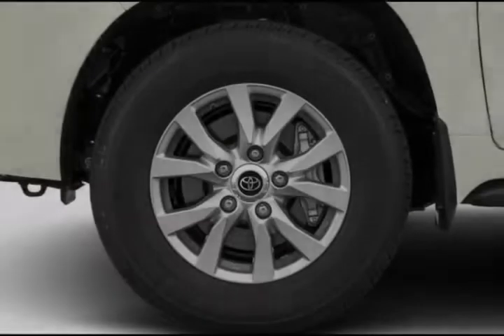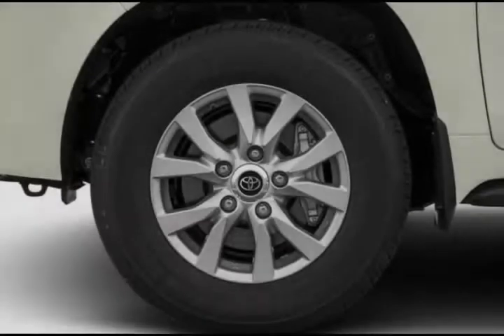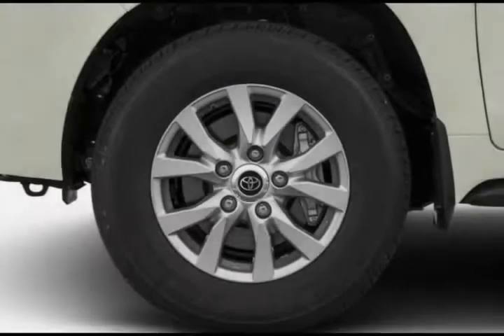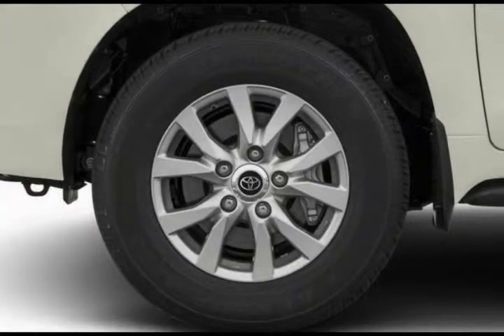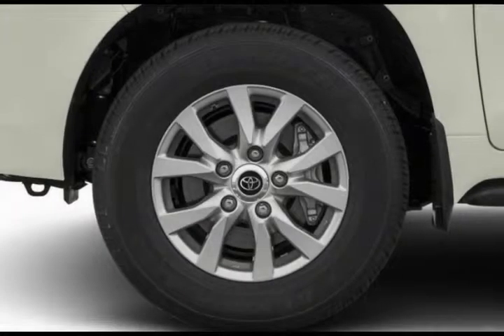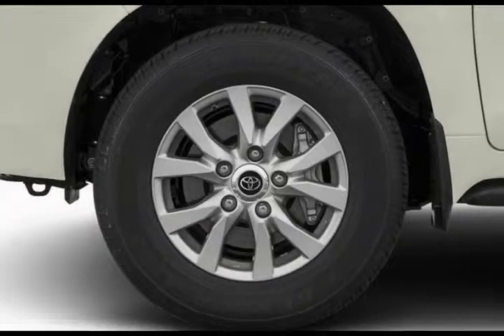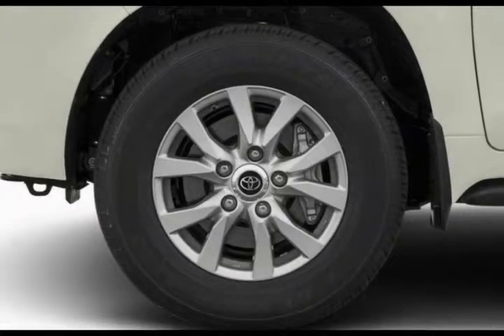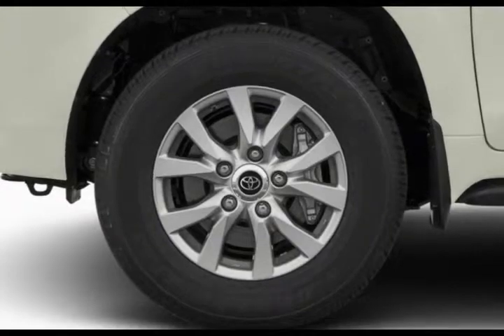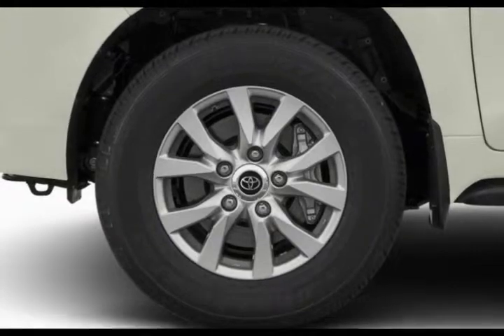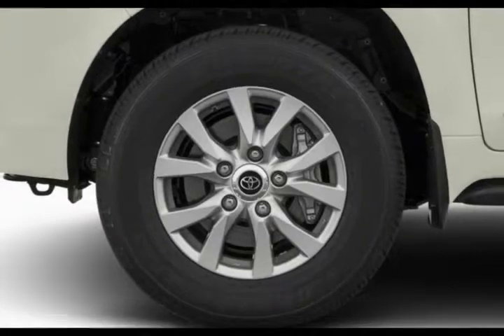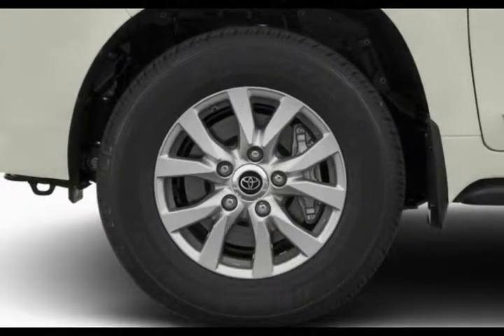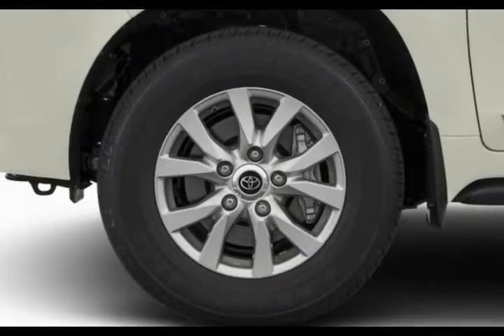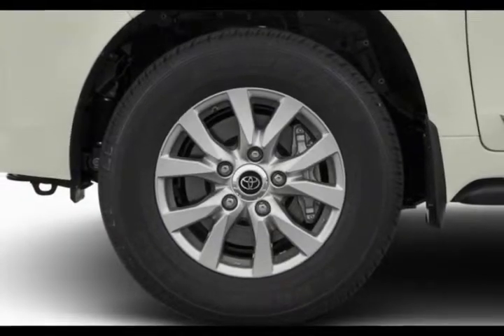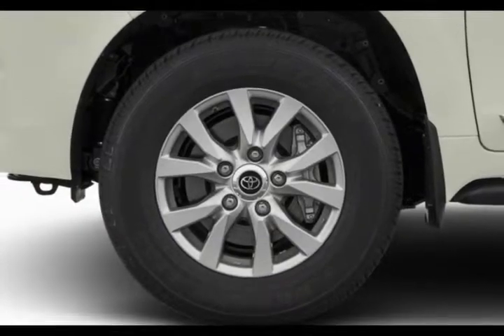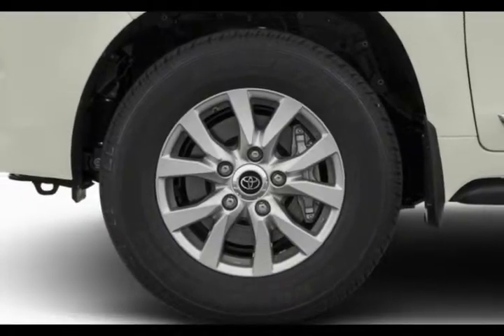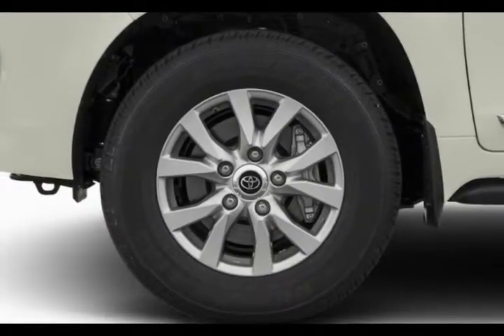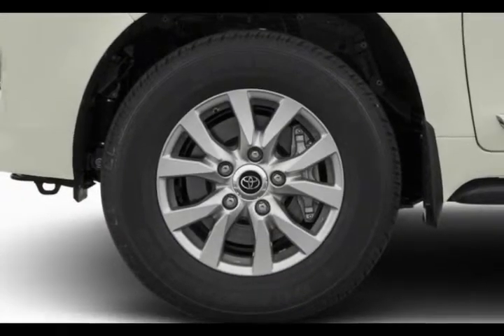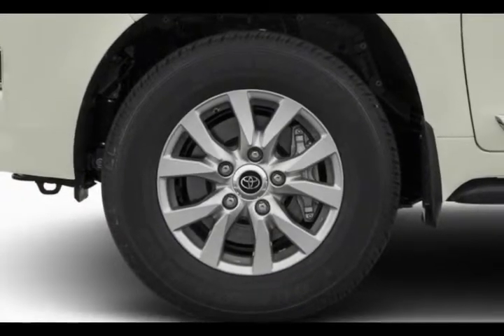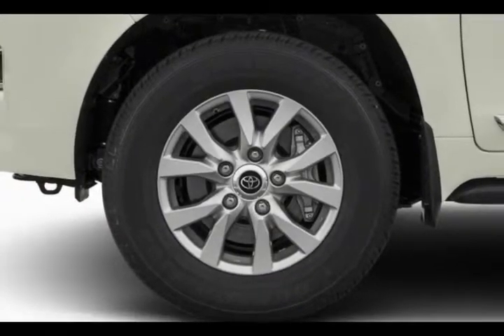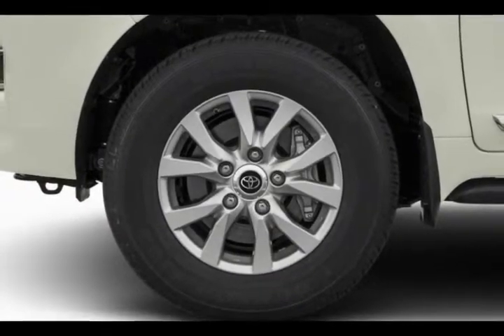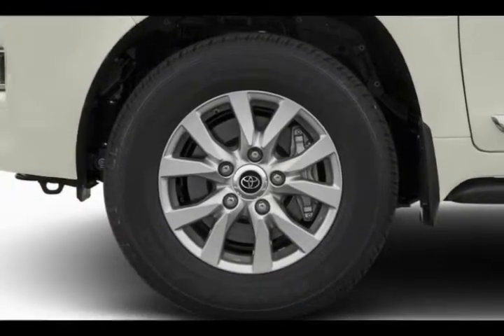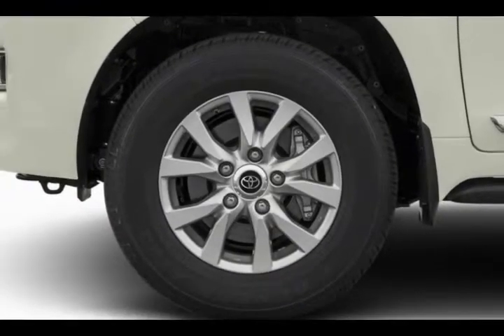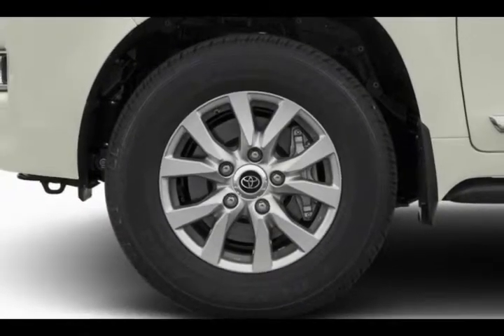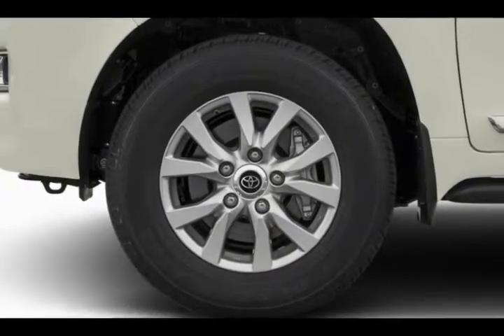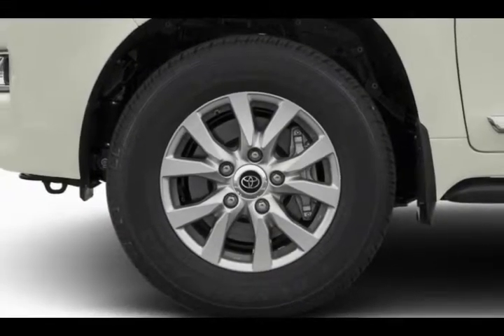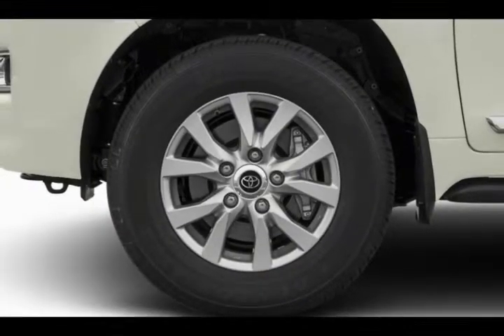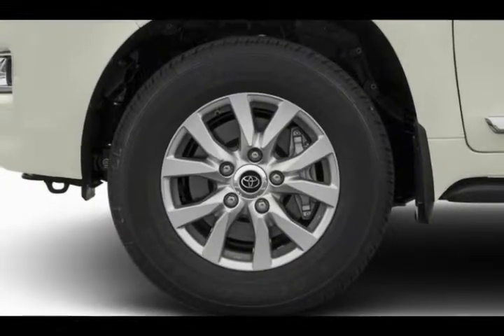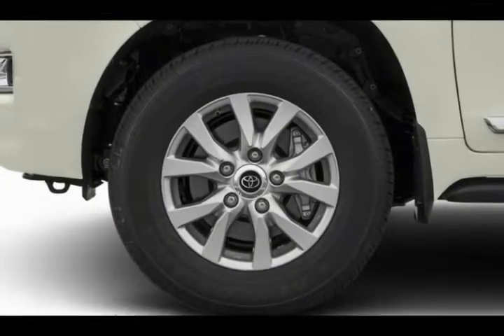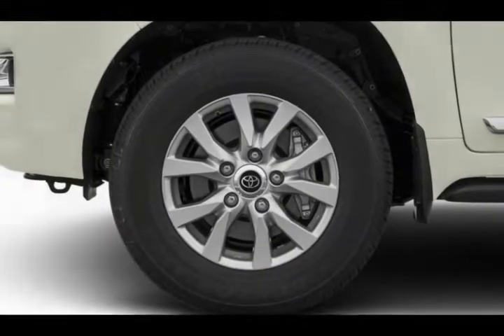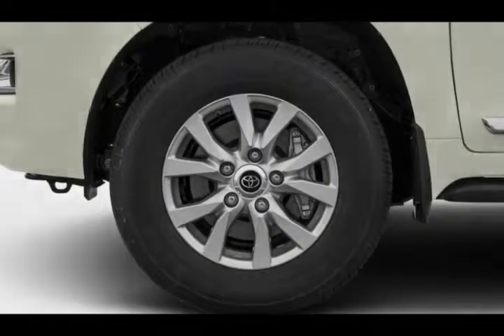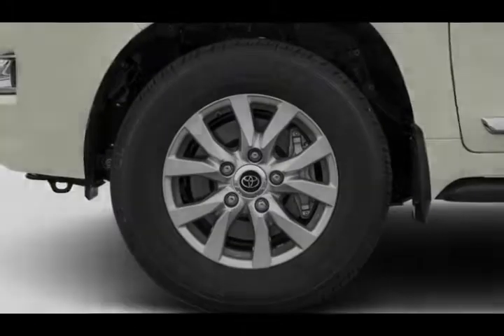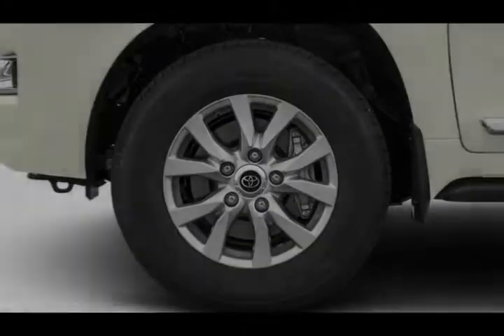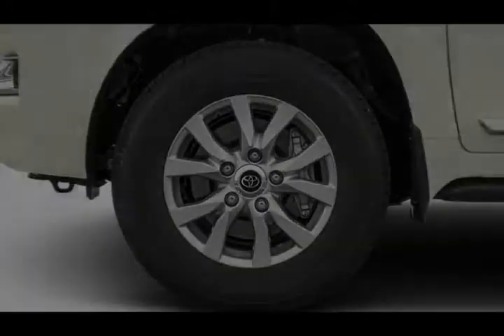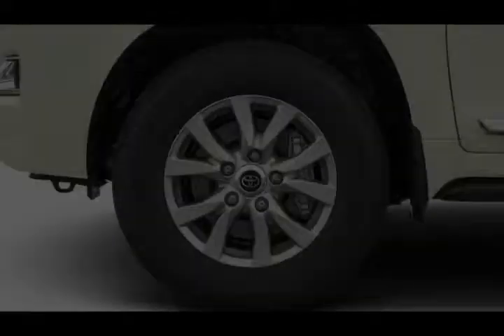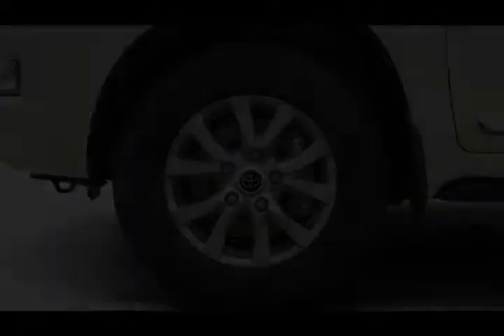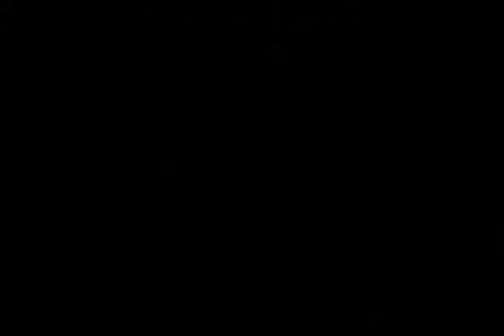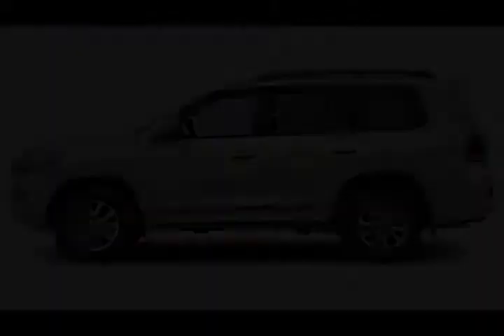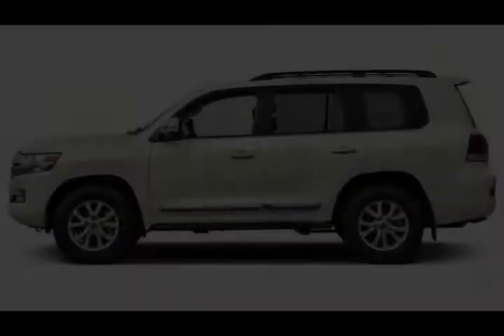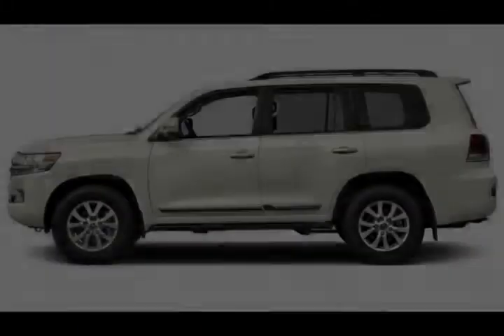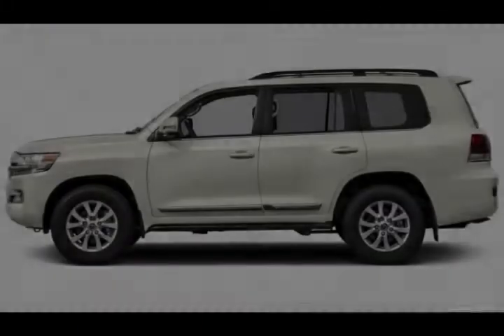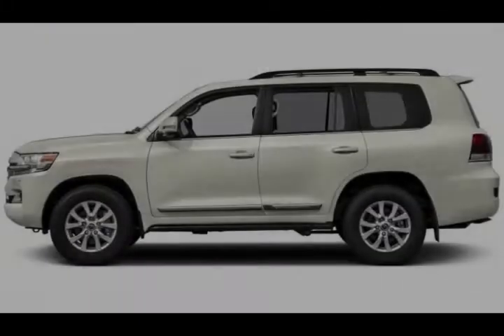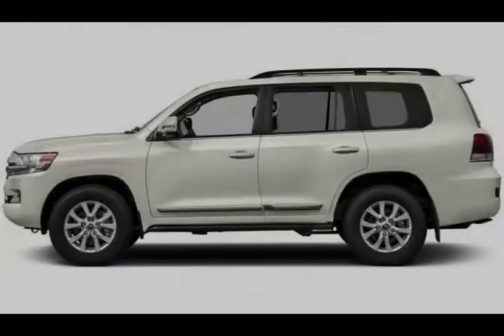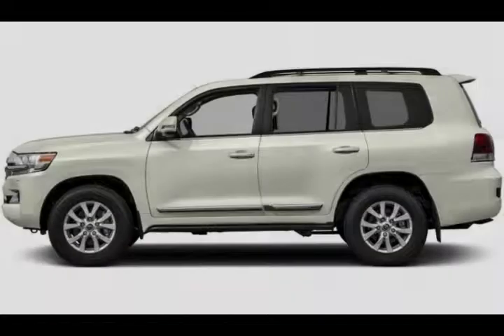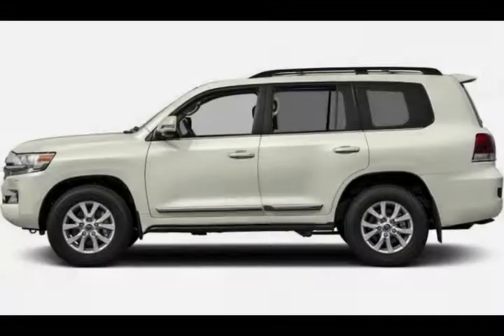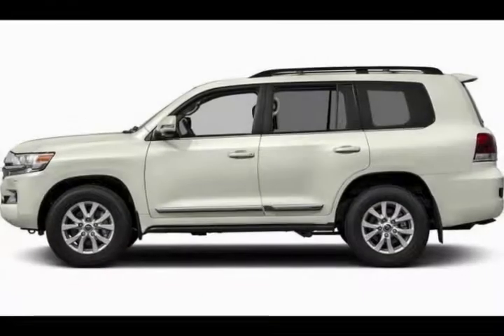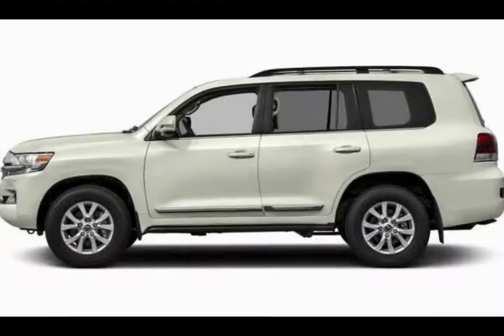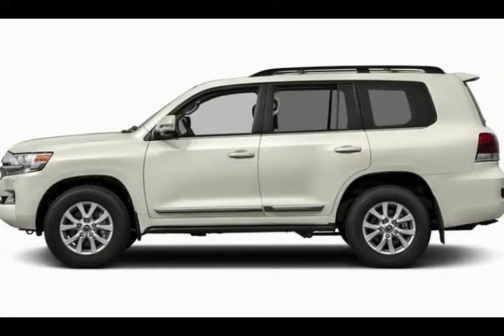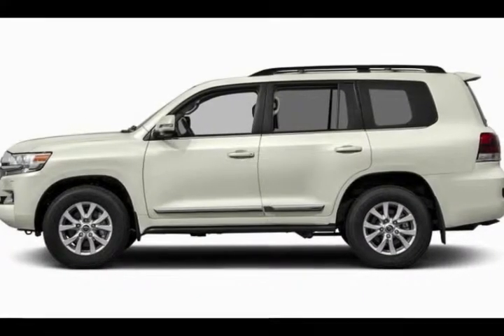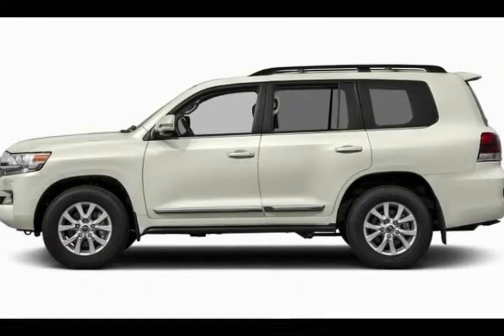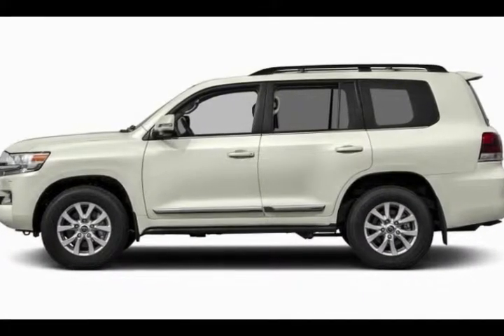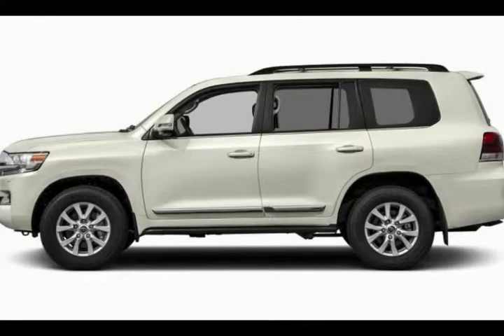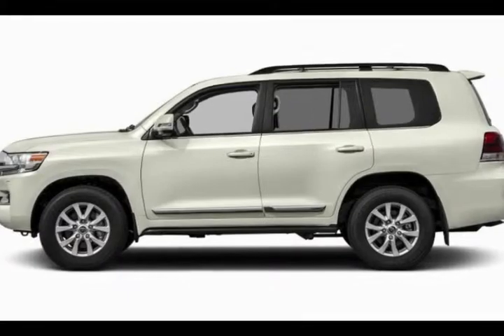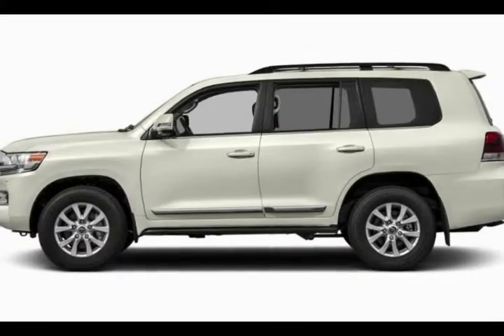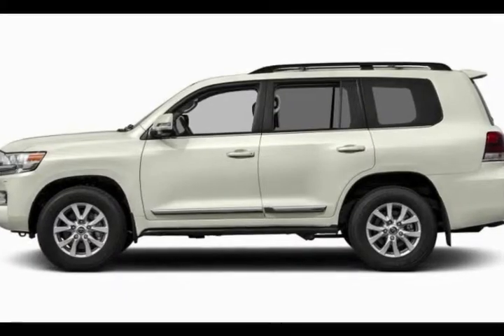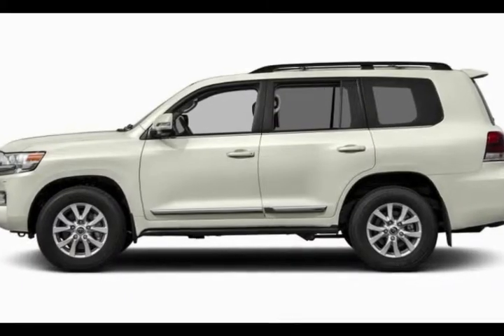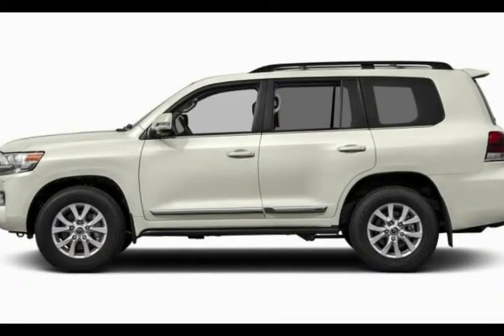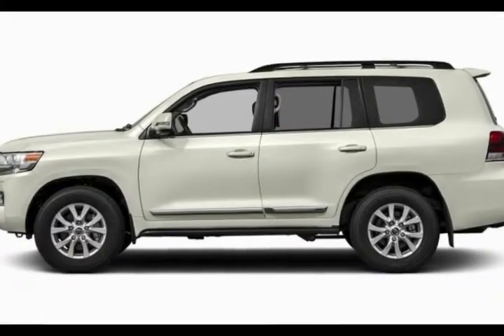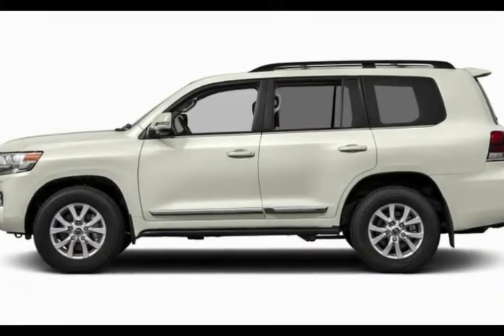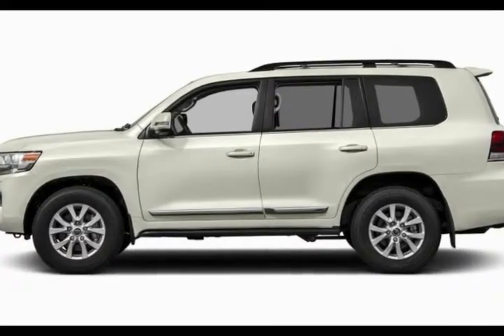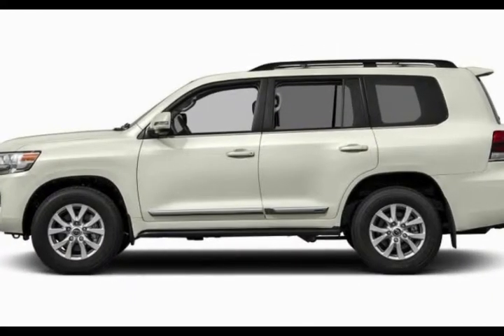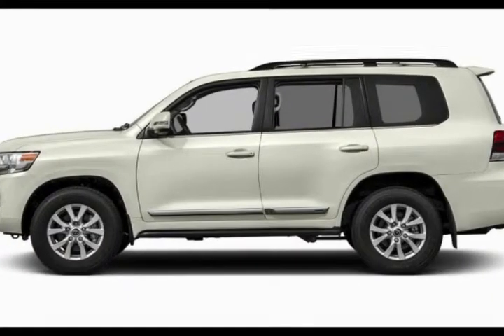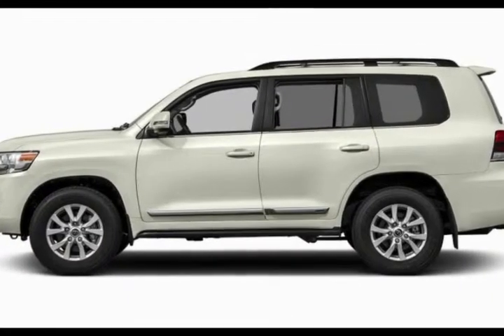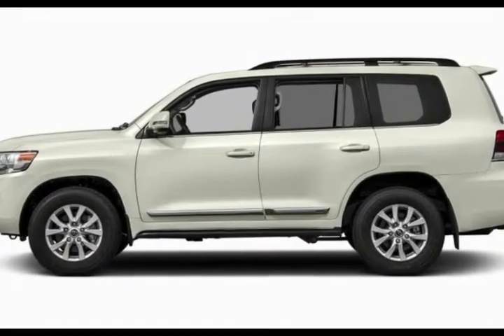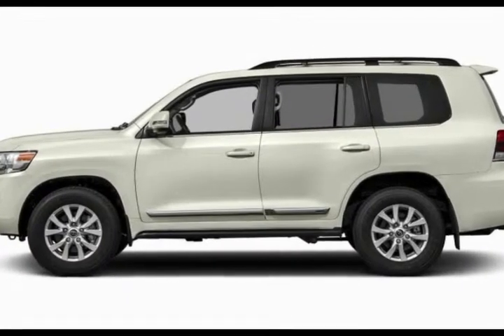Lineup: there is one Land Cruiser trim at $84,775 with no options.